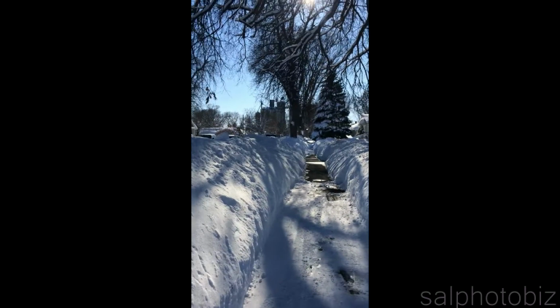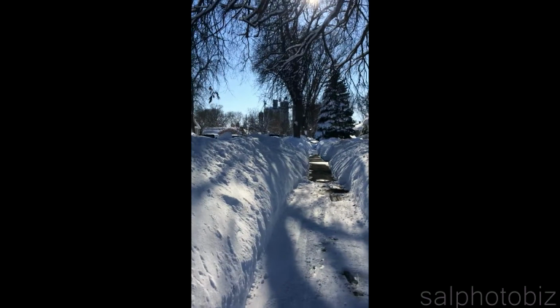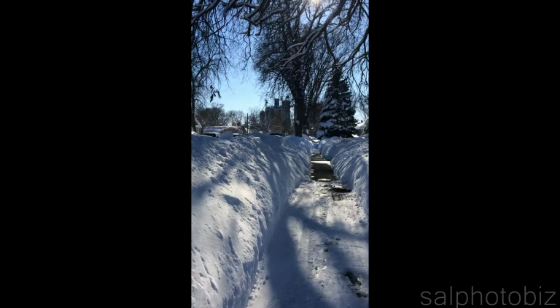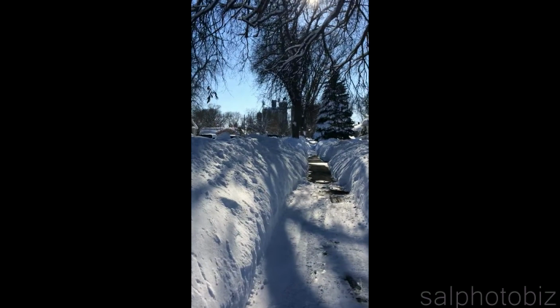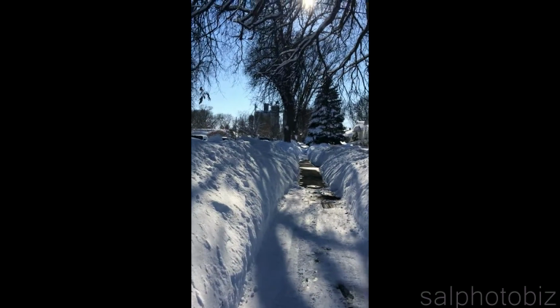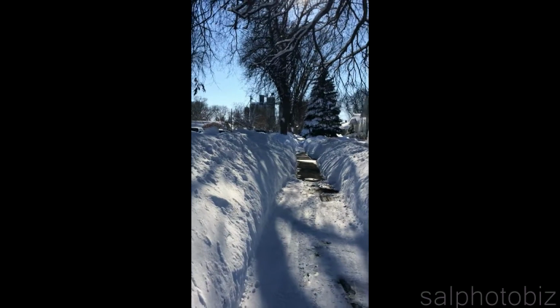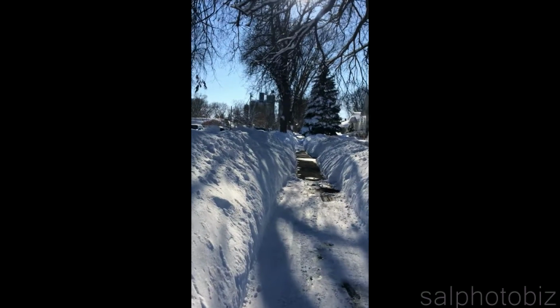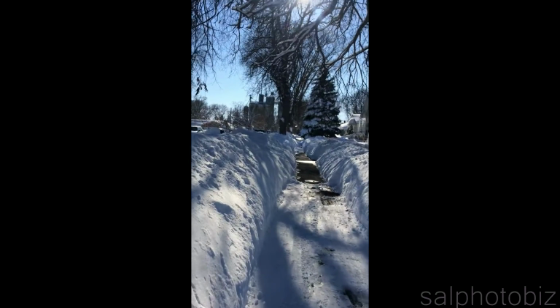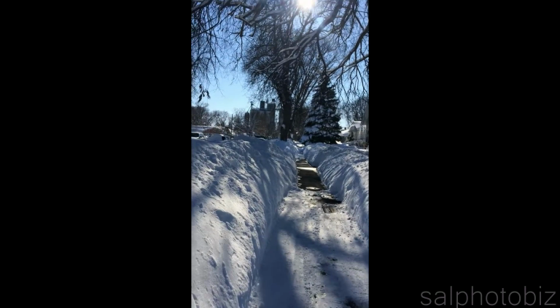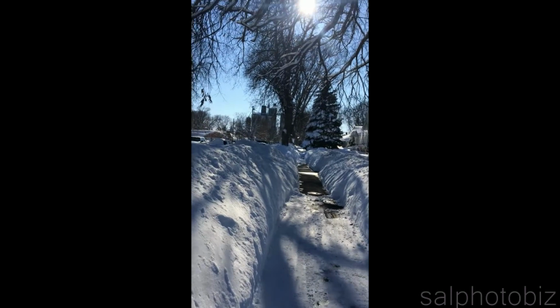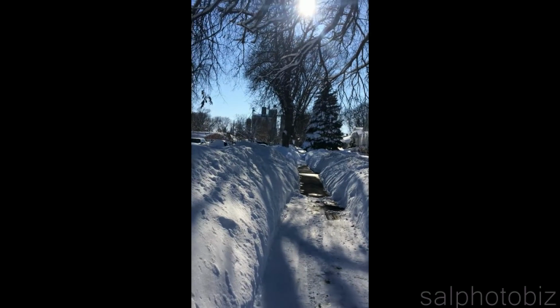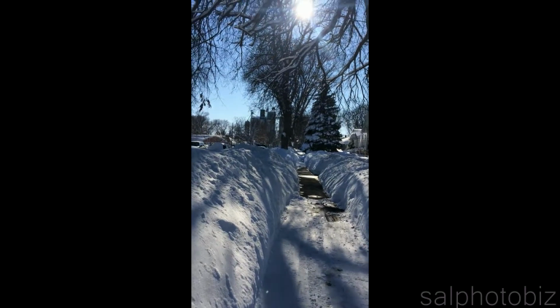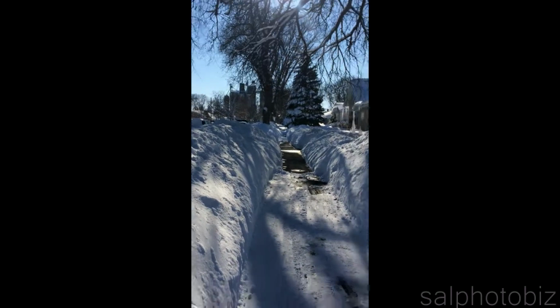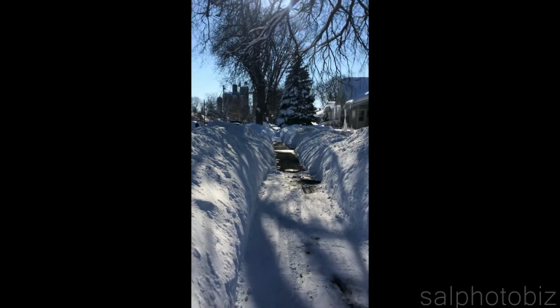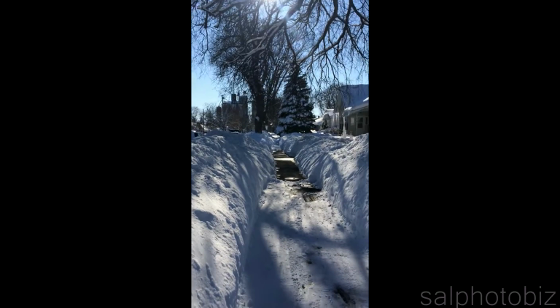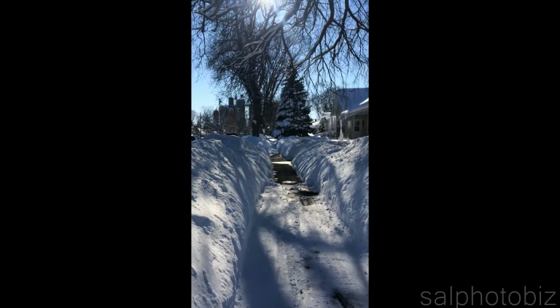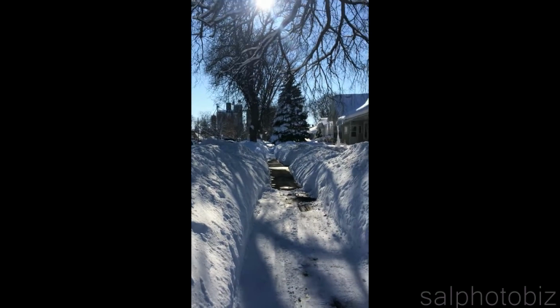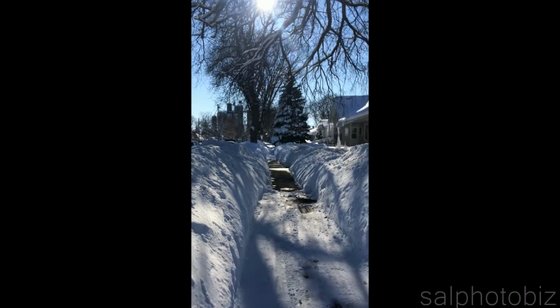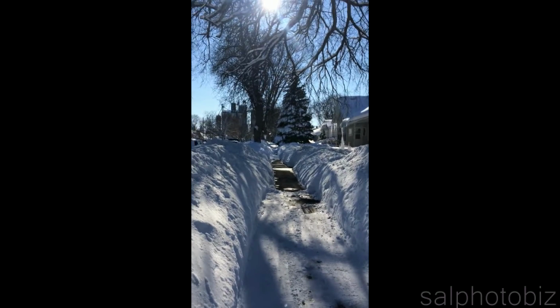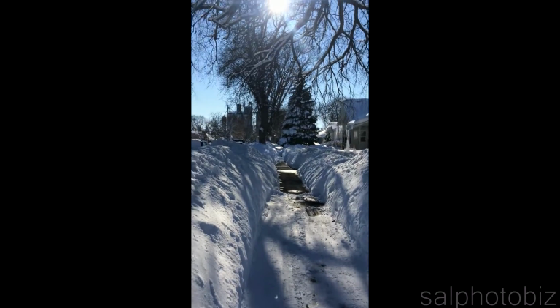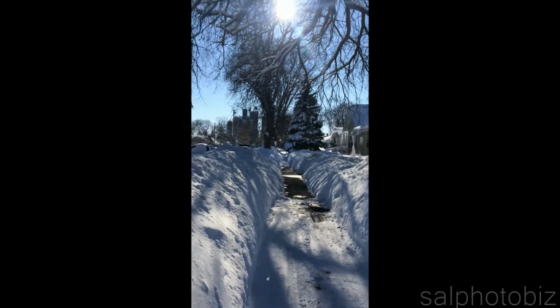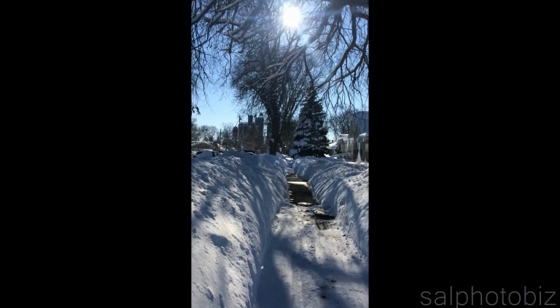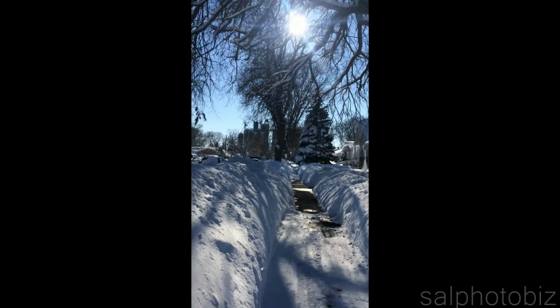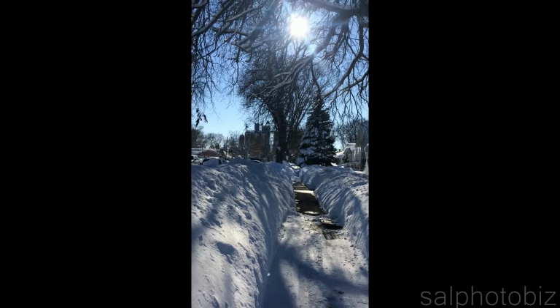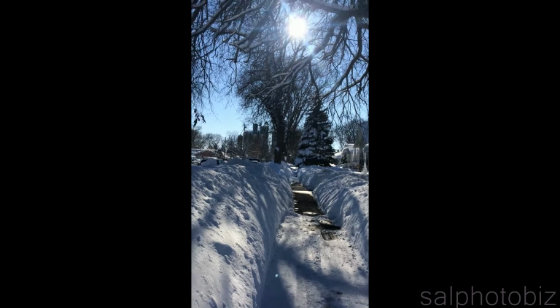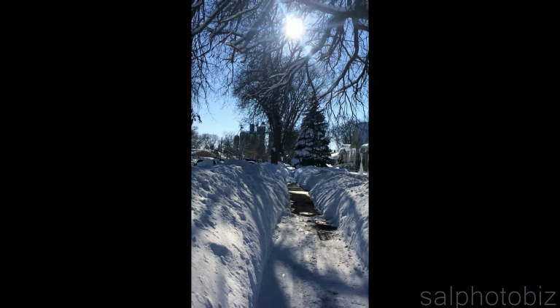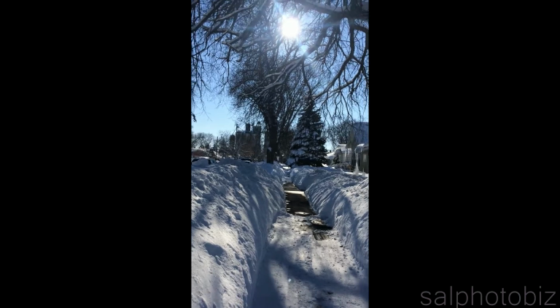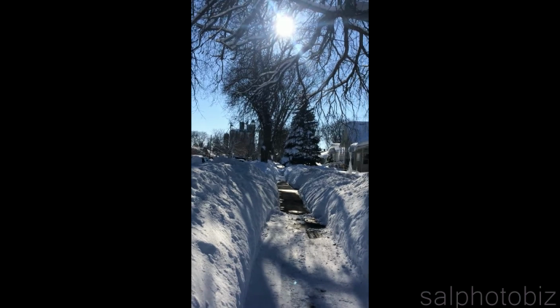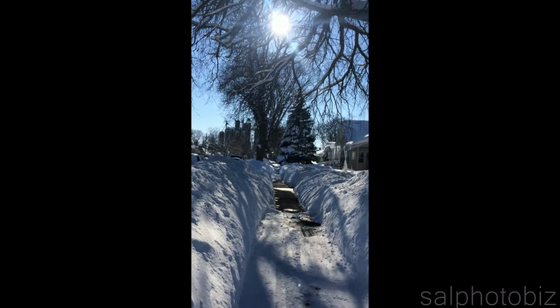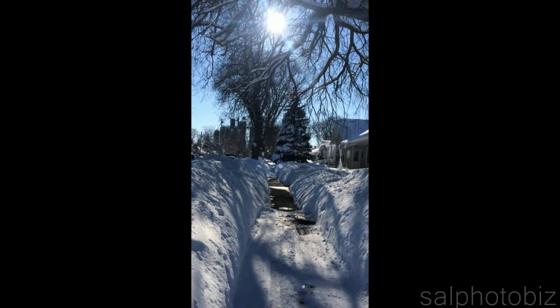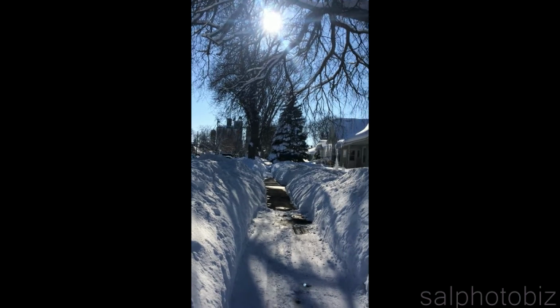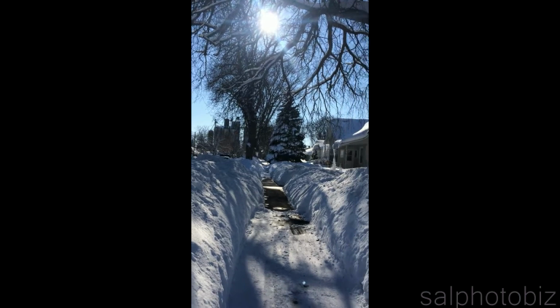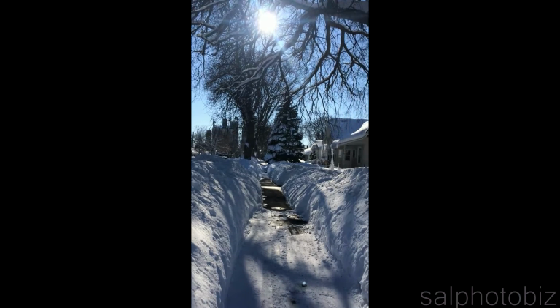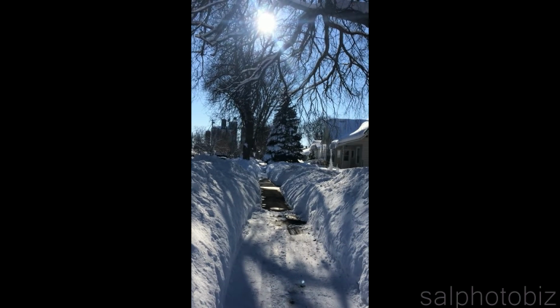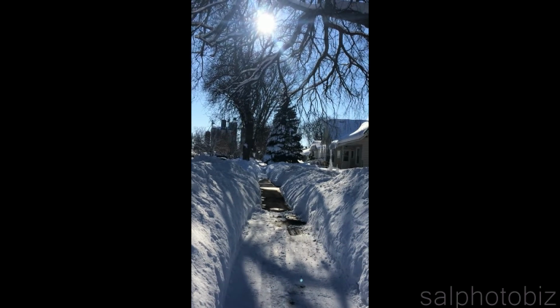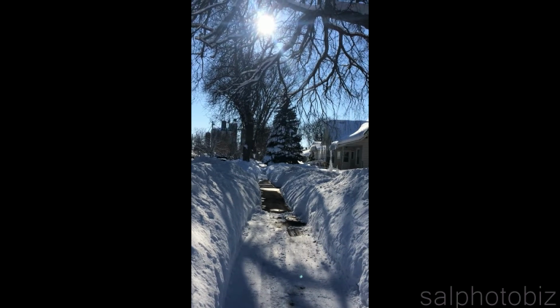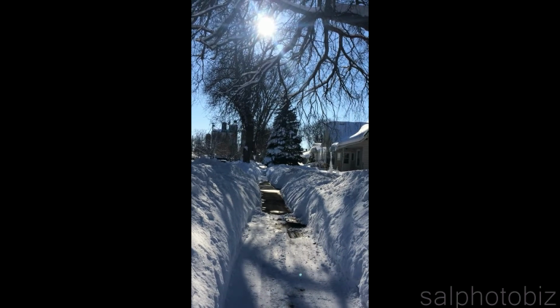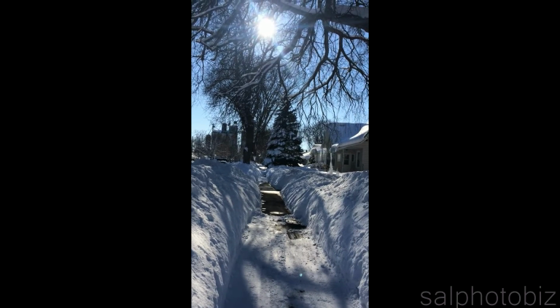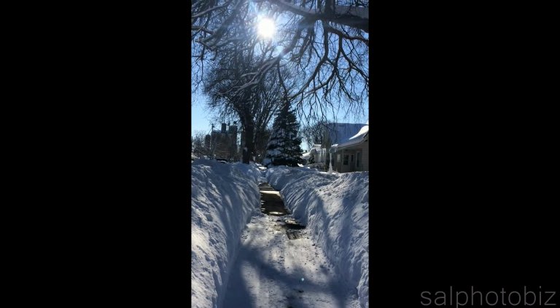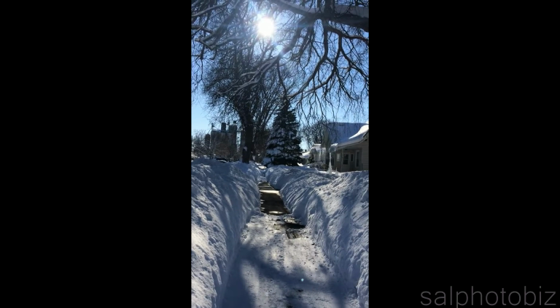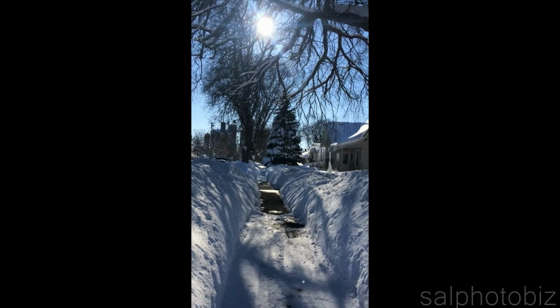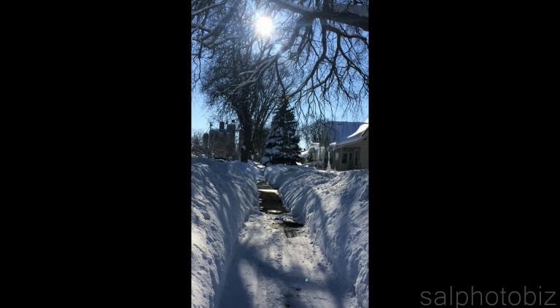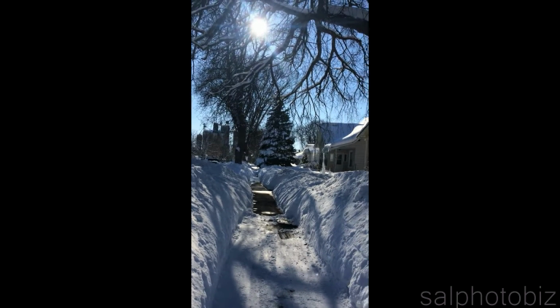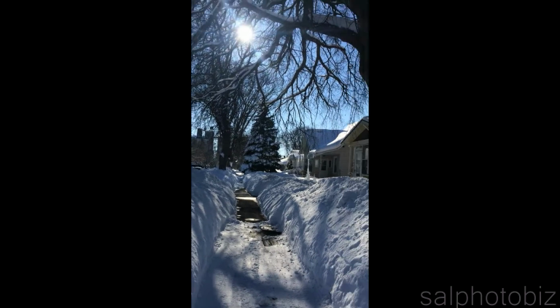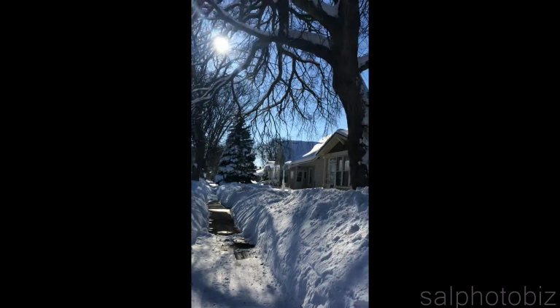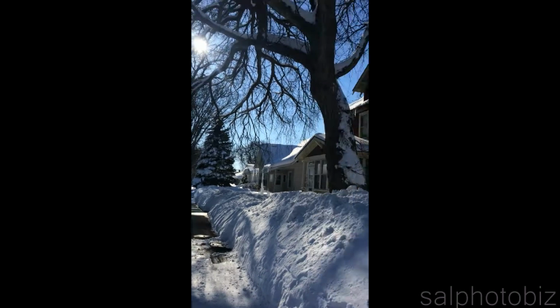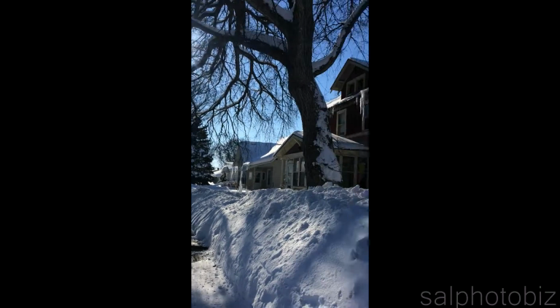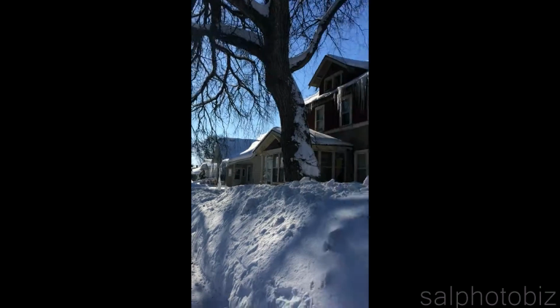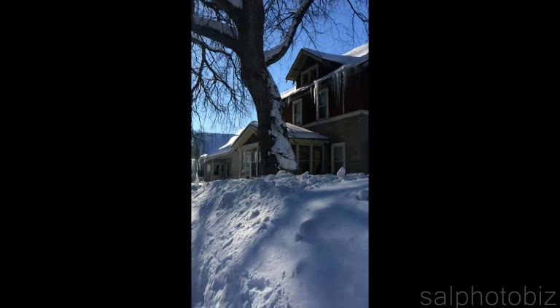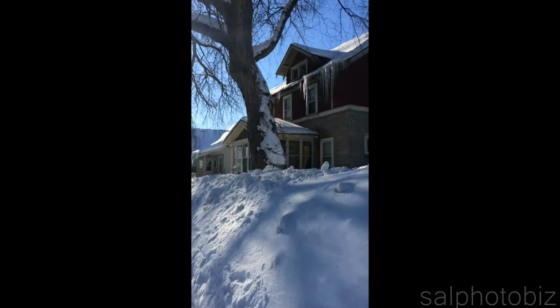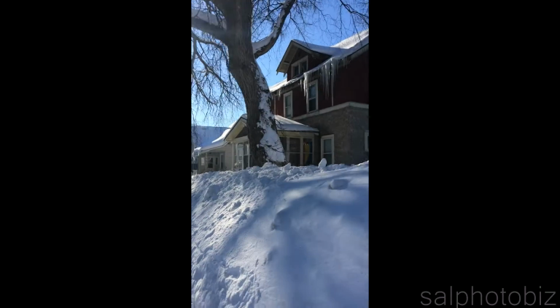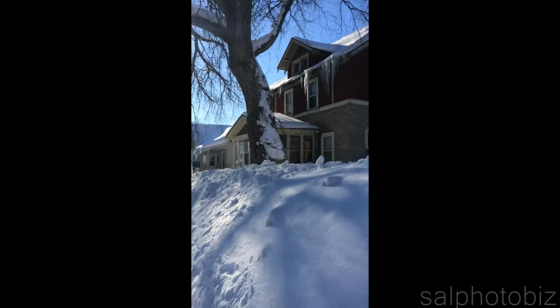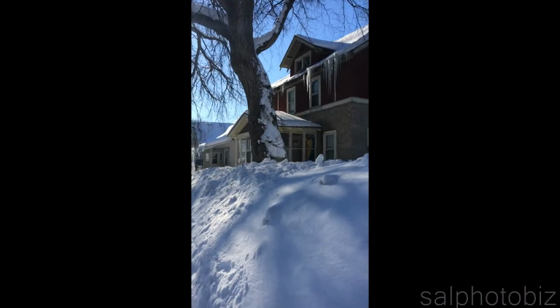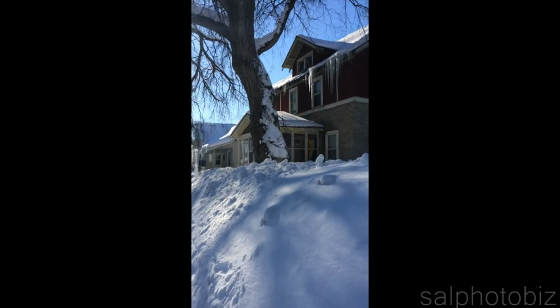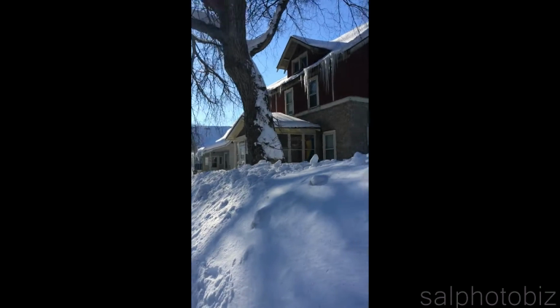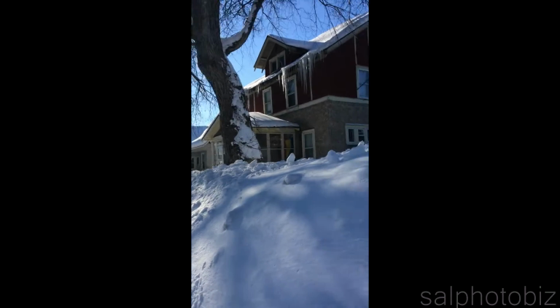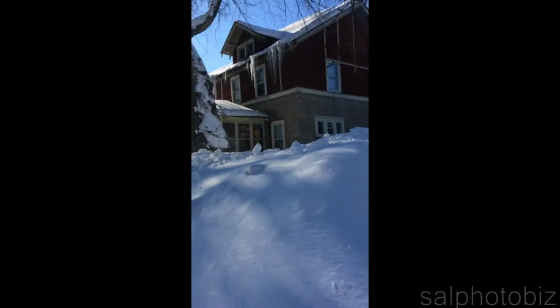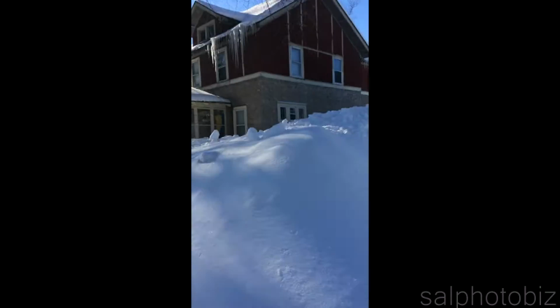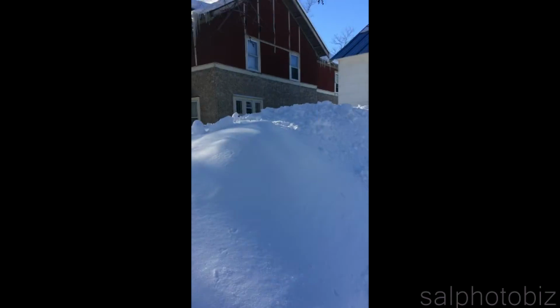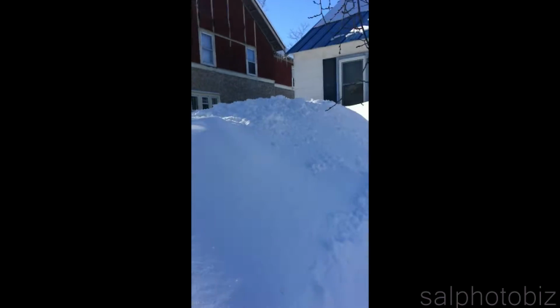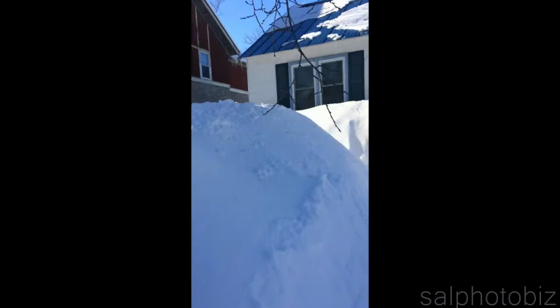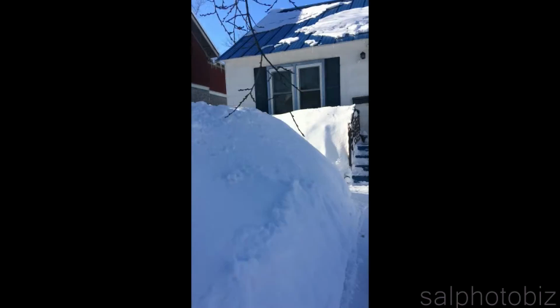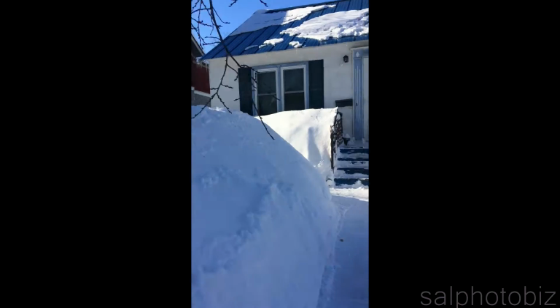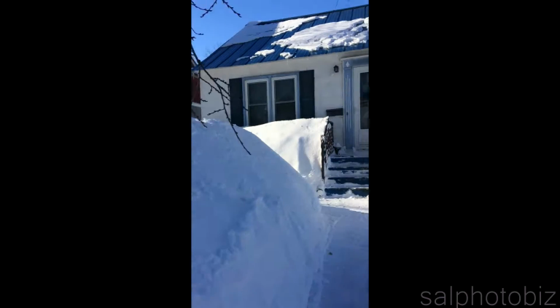My neighbors put icicles and created an art thing. That's cool.